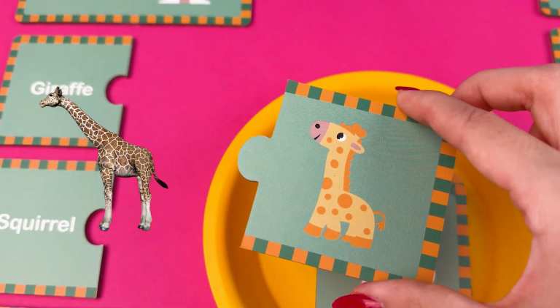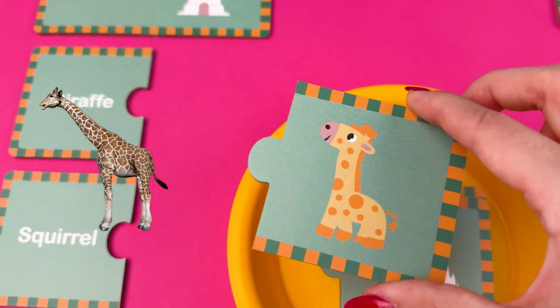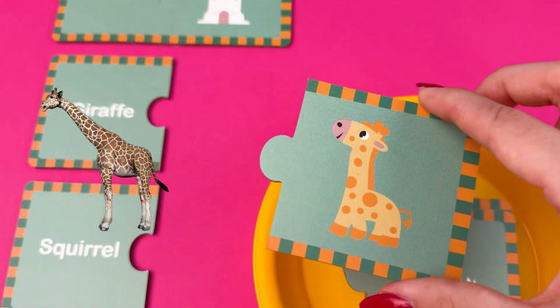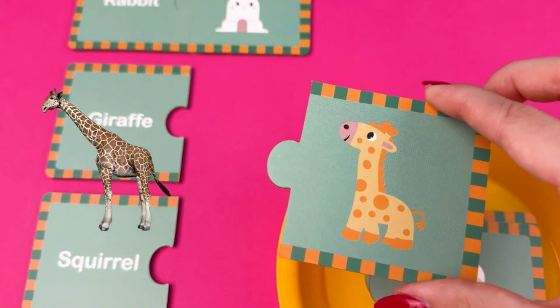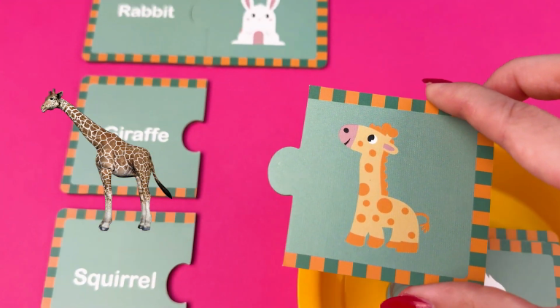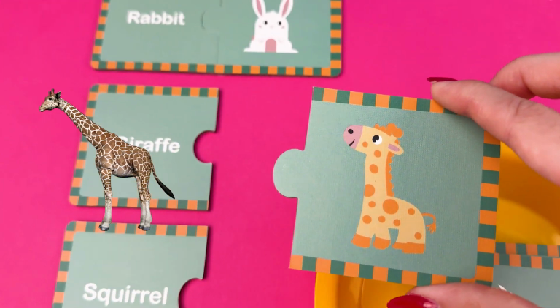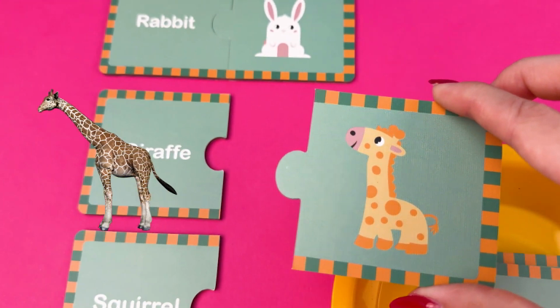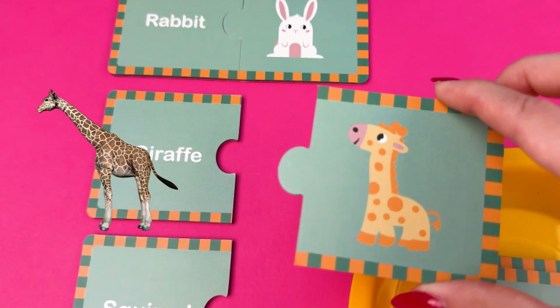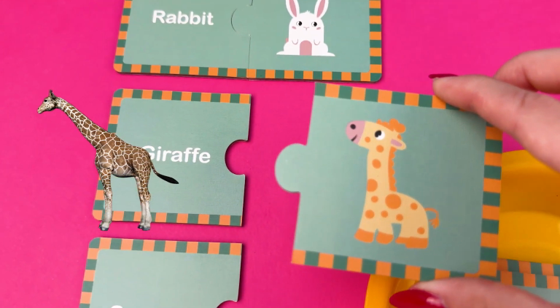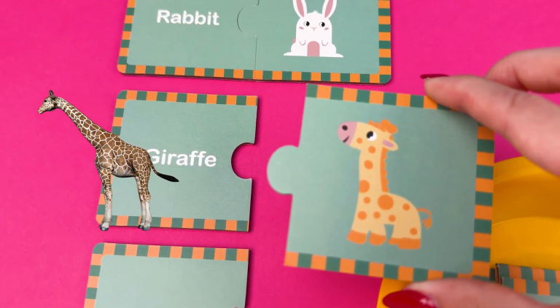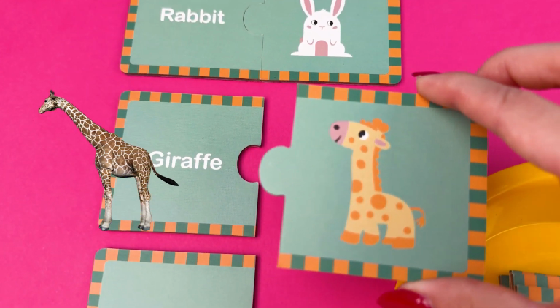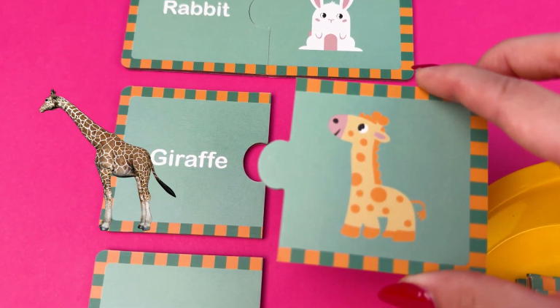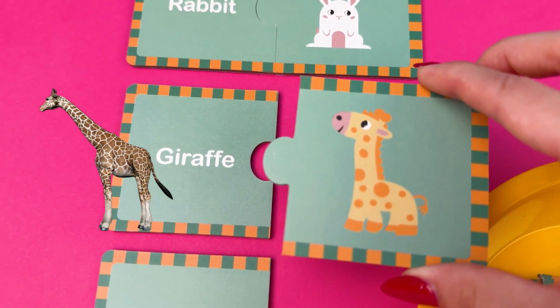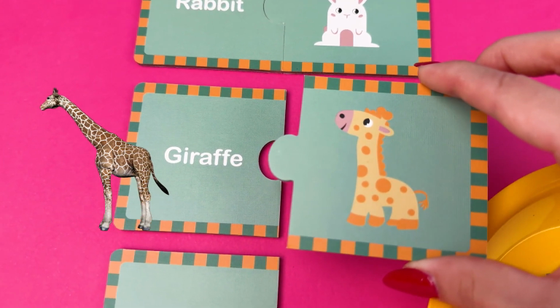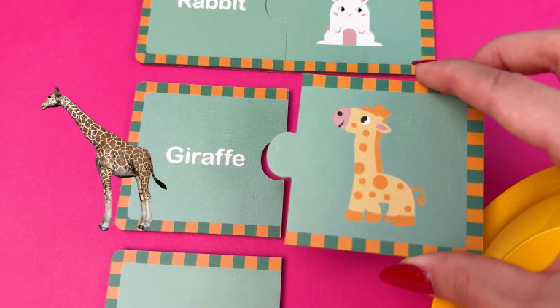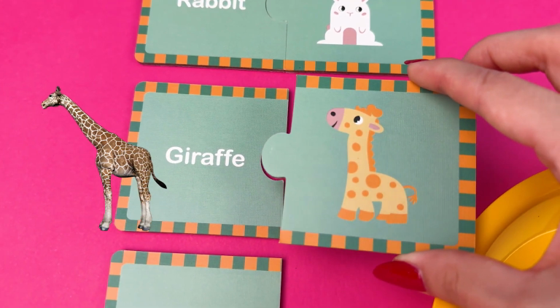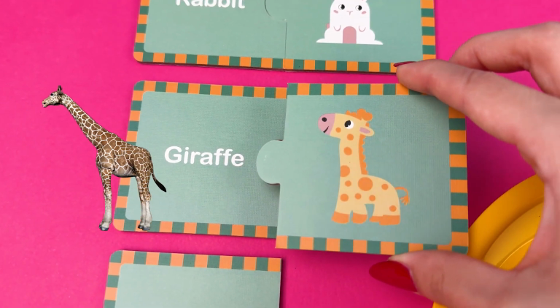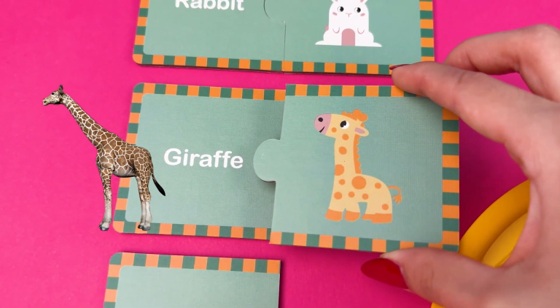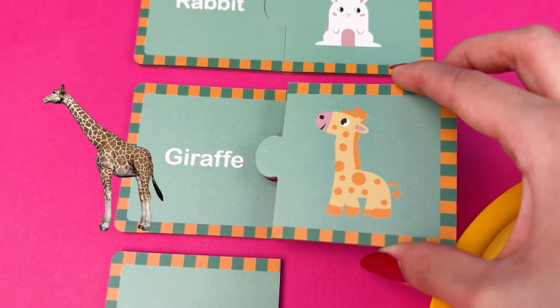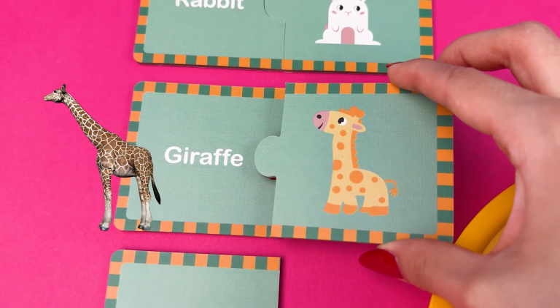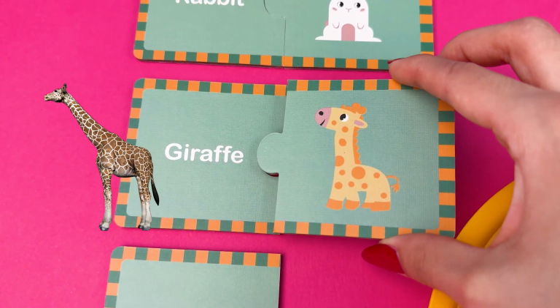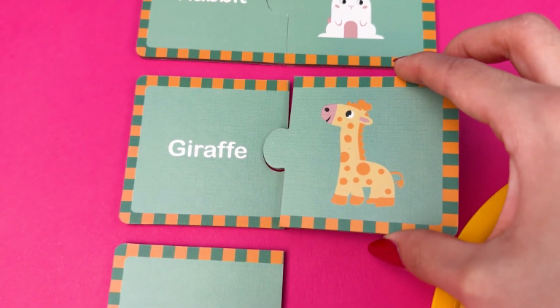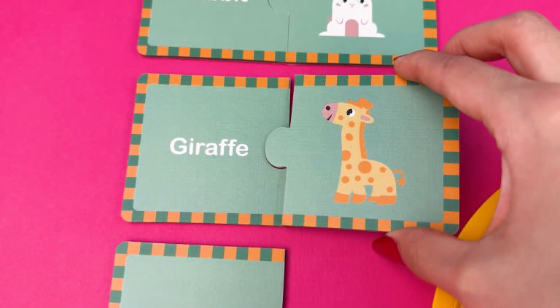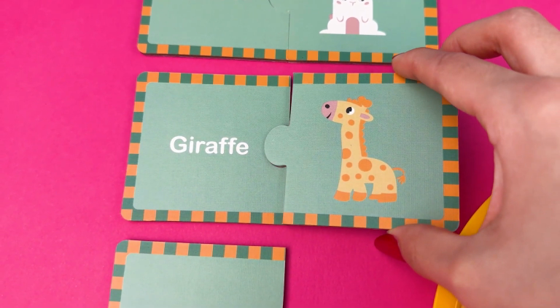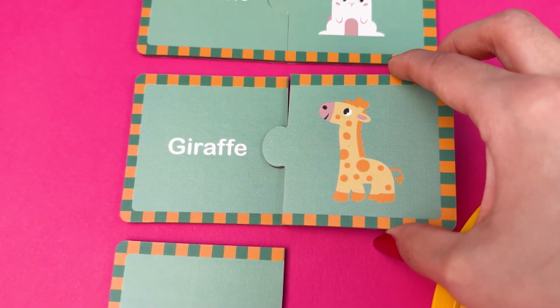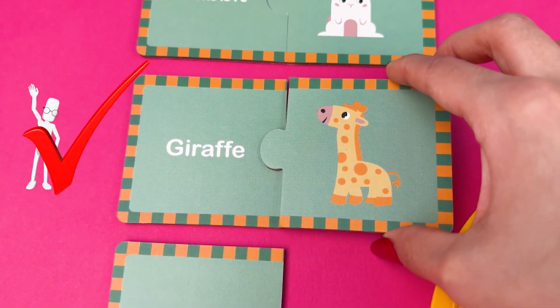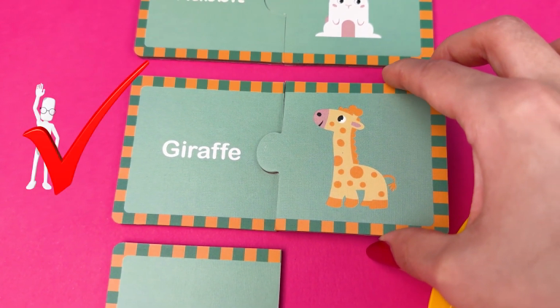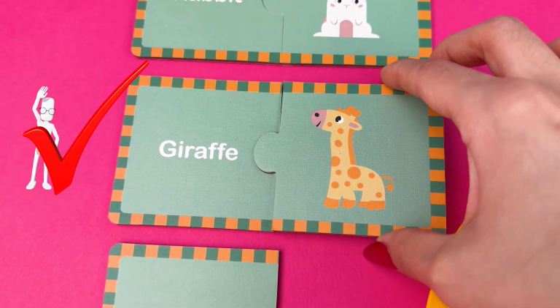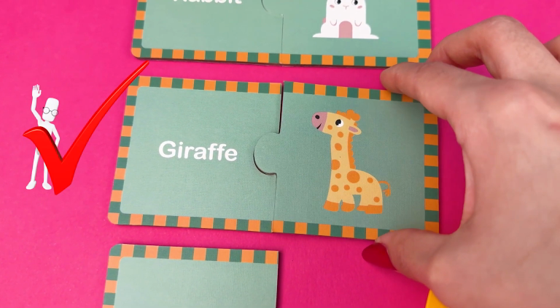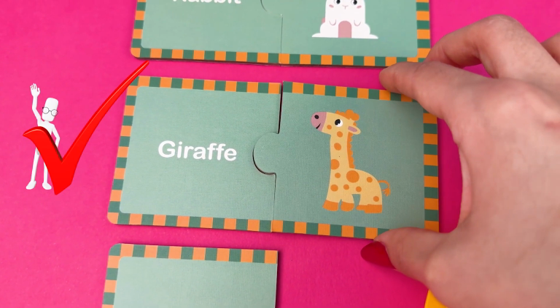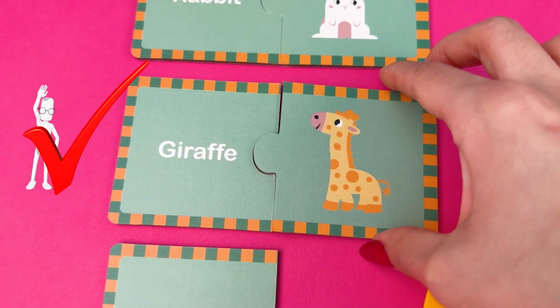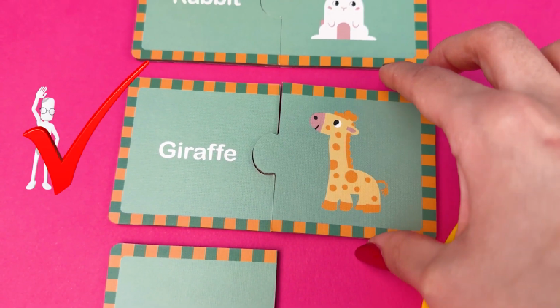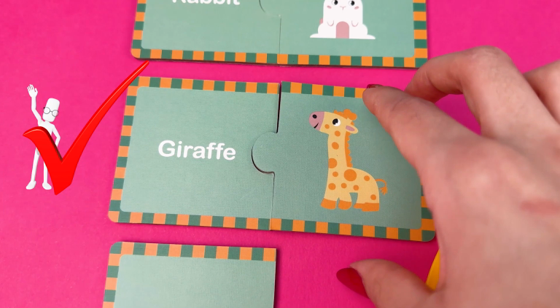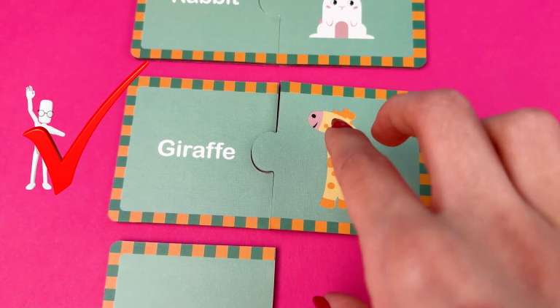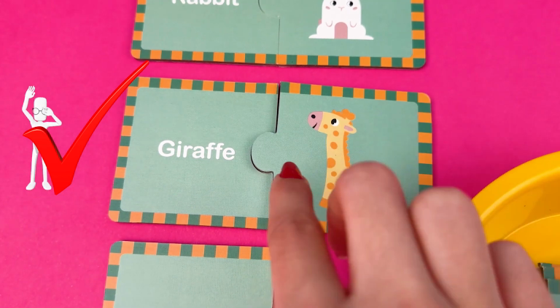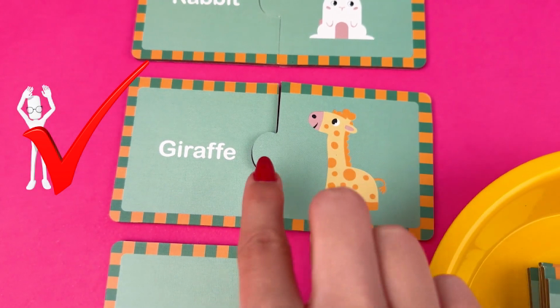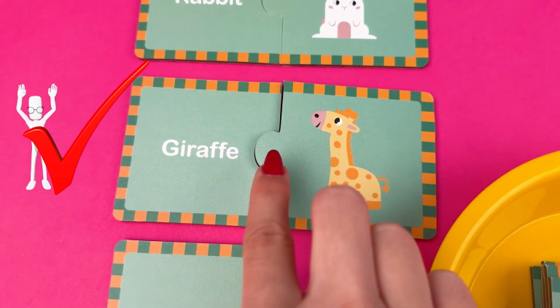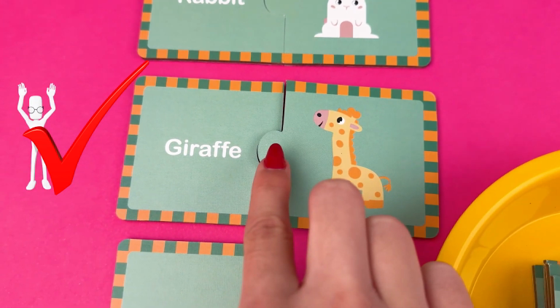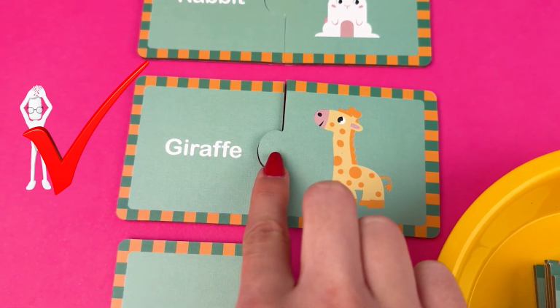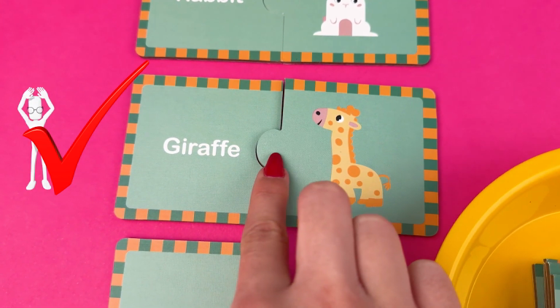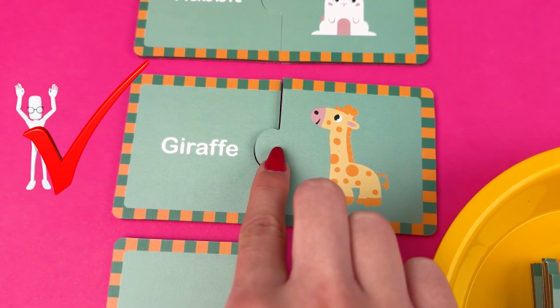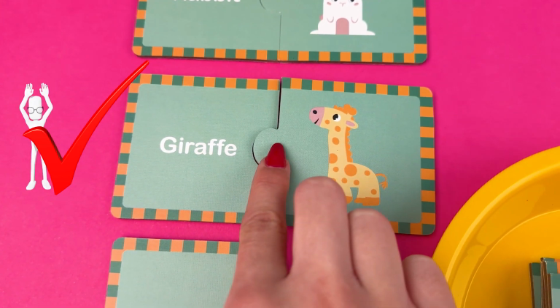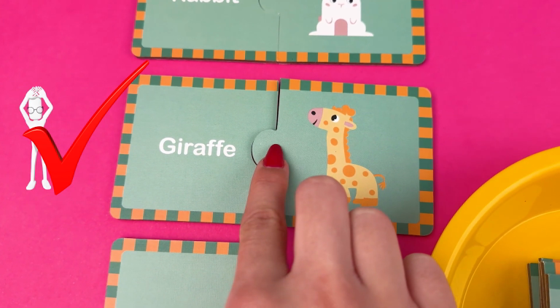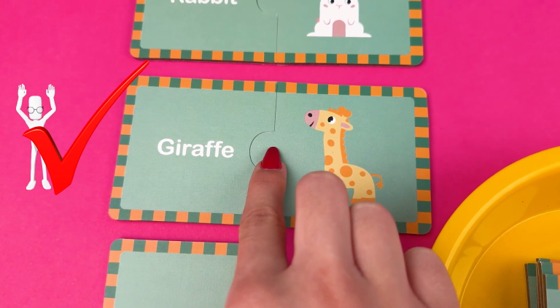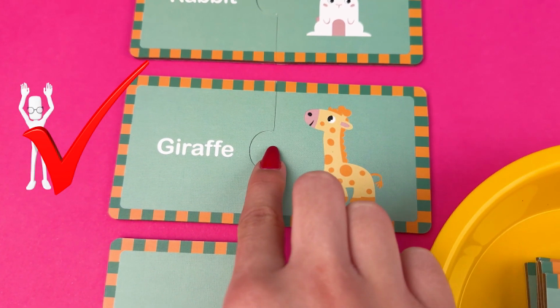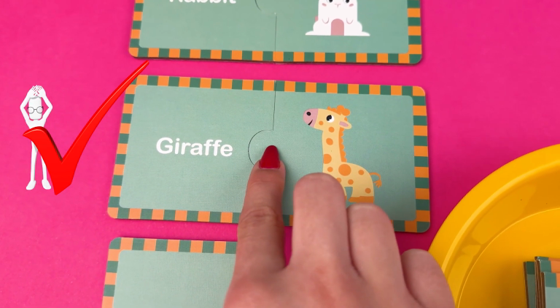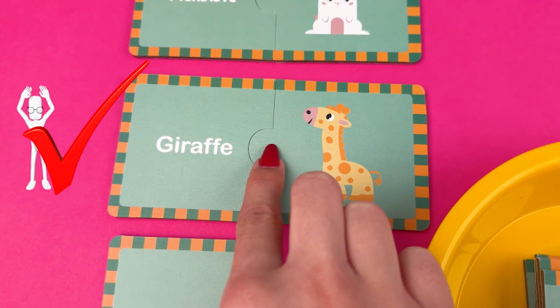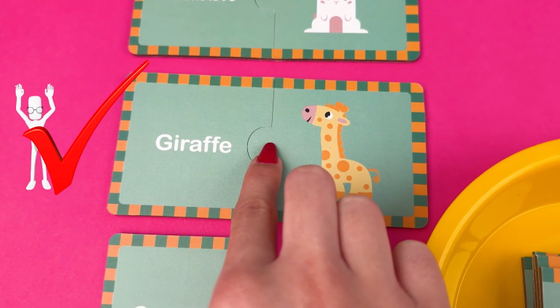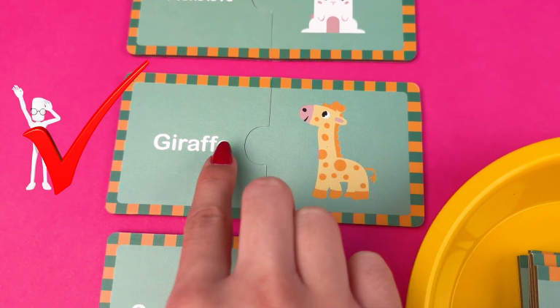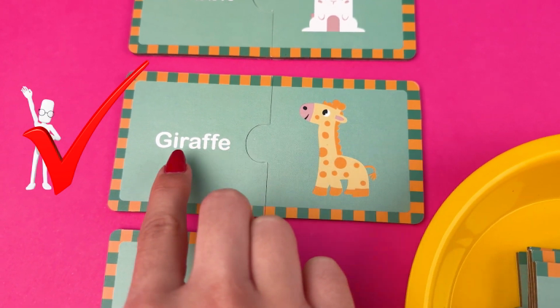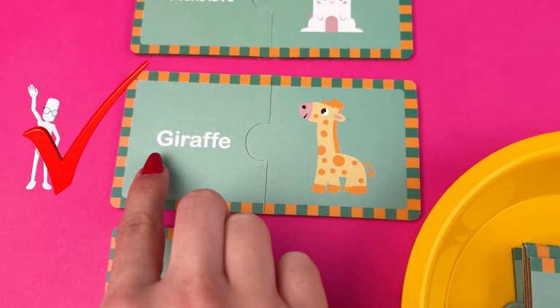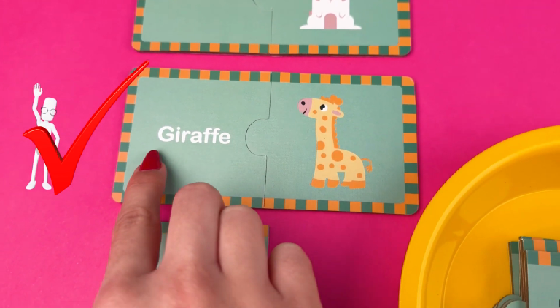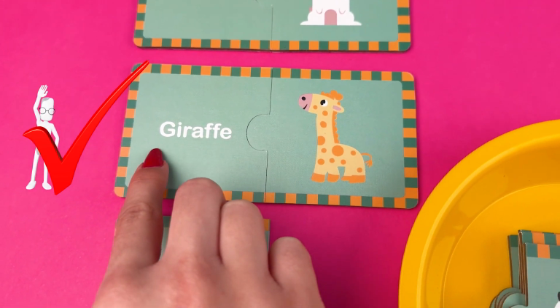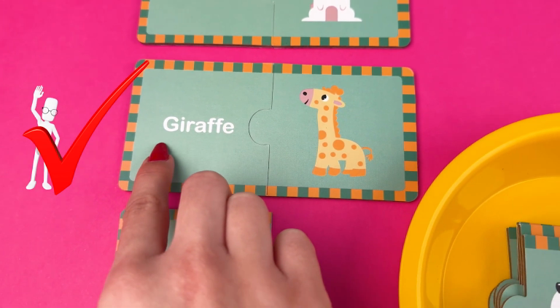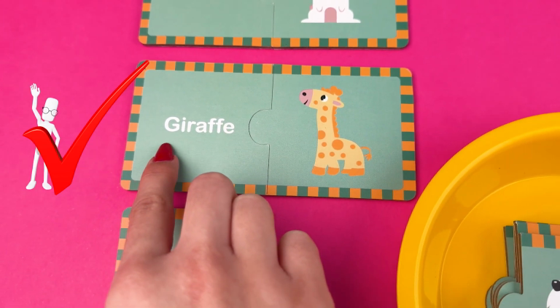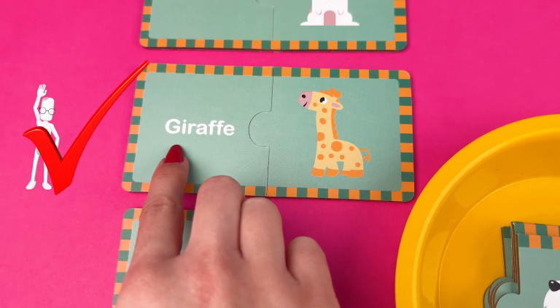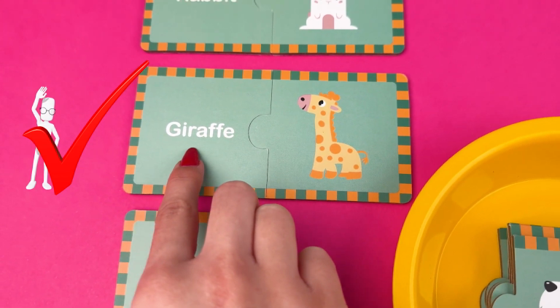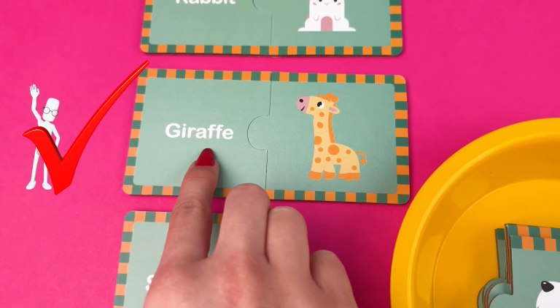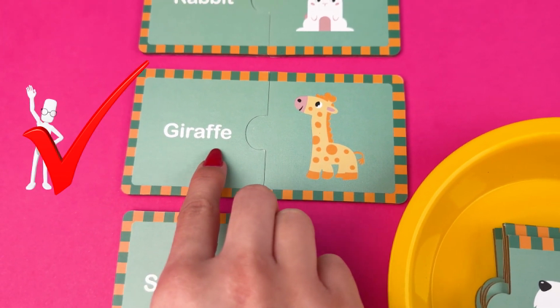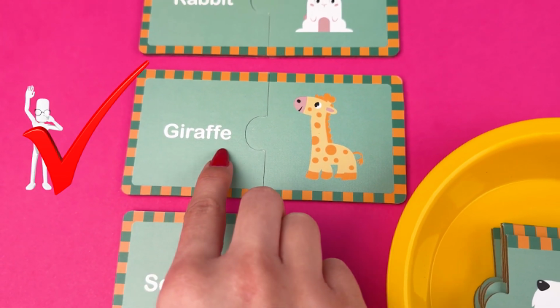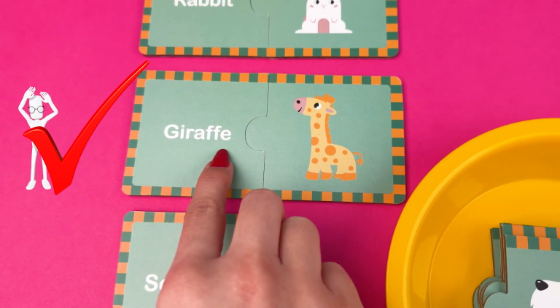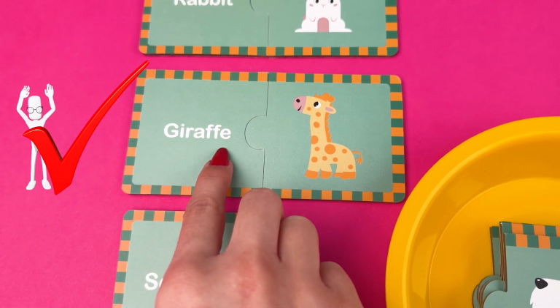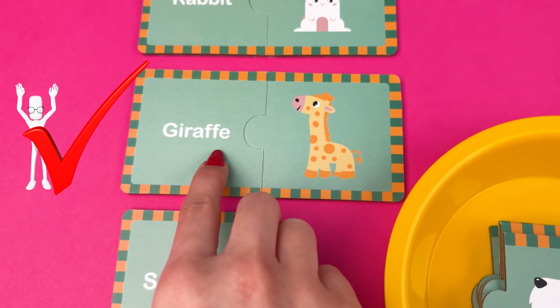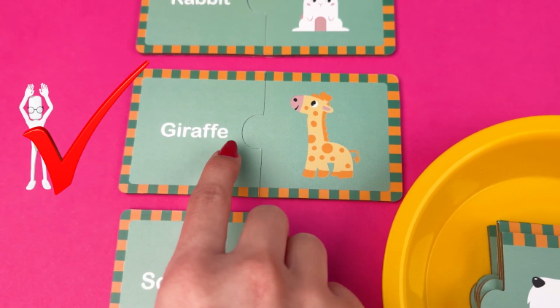It's the animal with a long neck, the giraffe. Did you kids know that their neck can reach up to 6 feet?